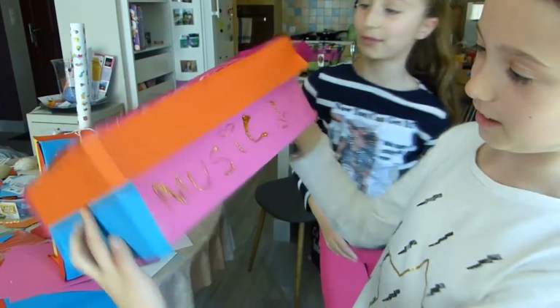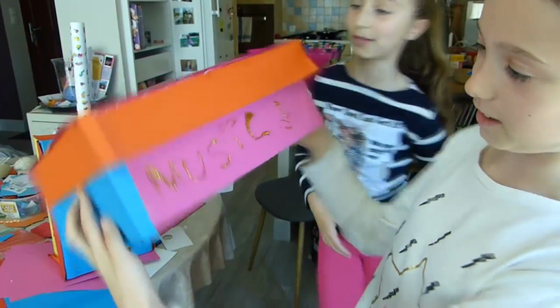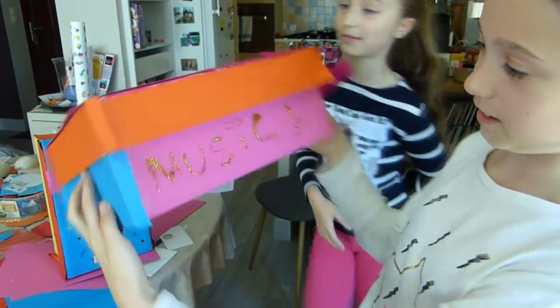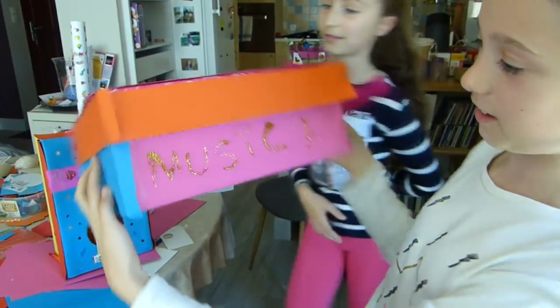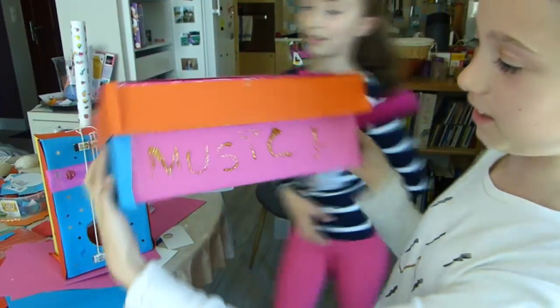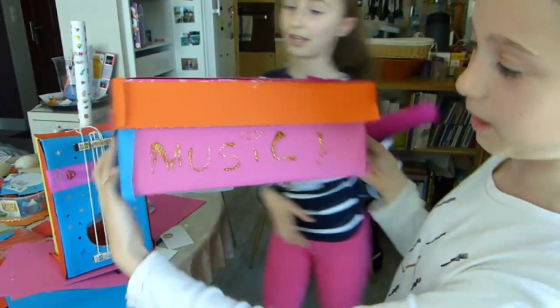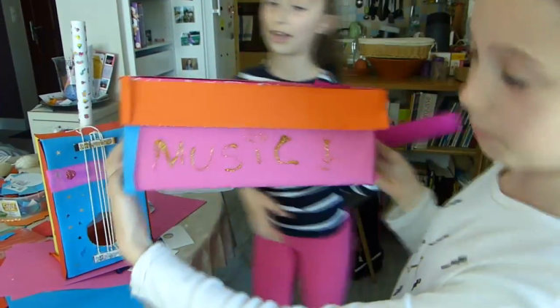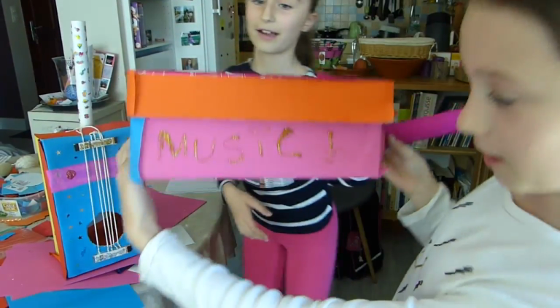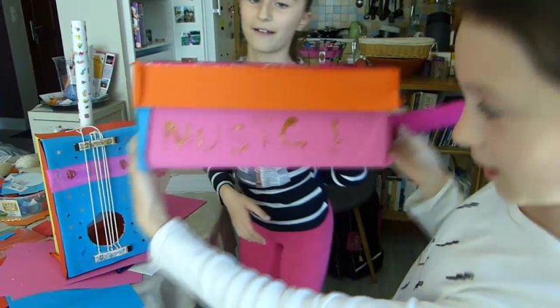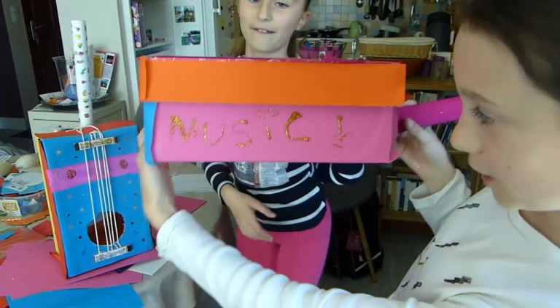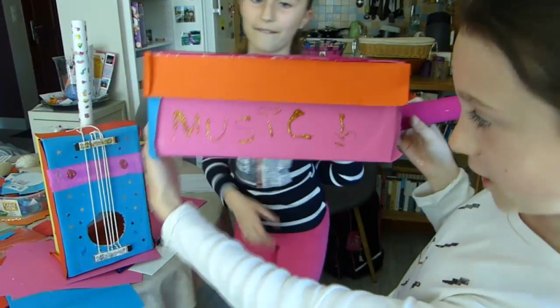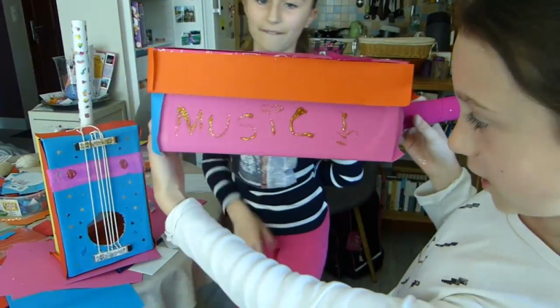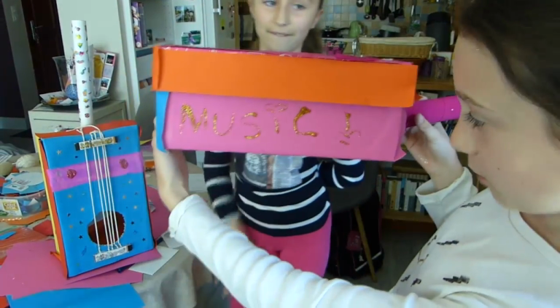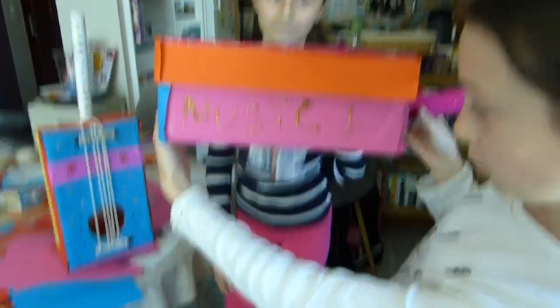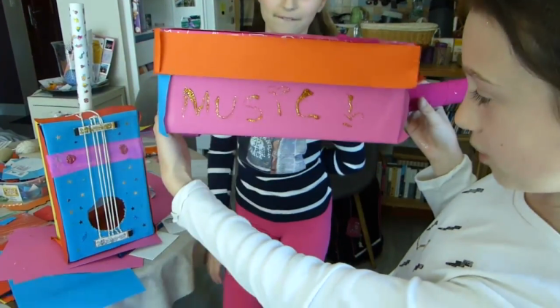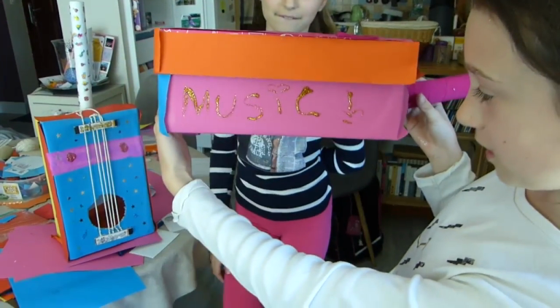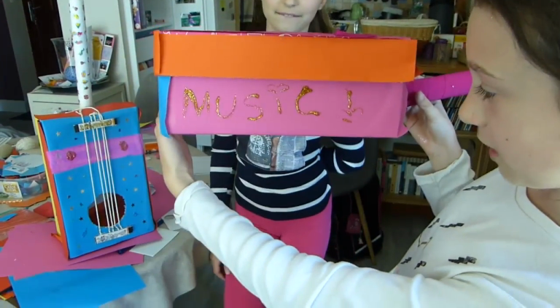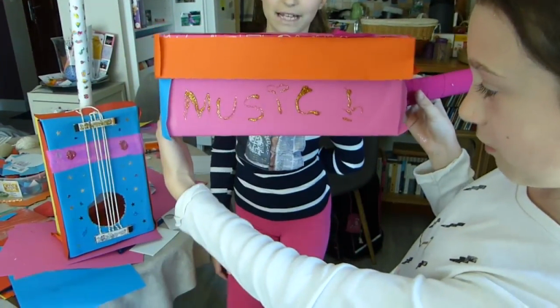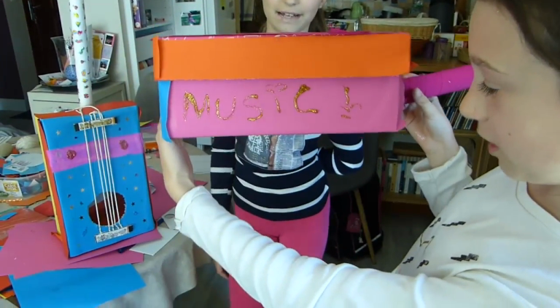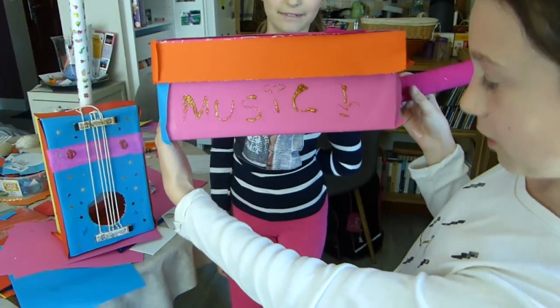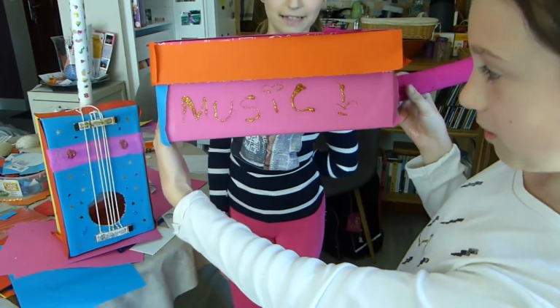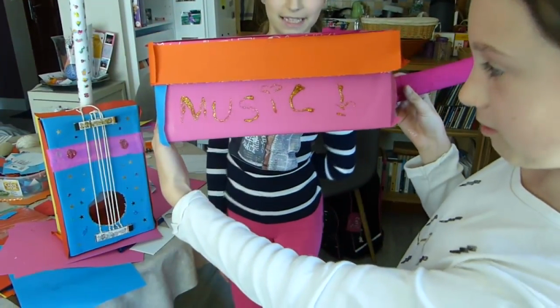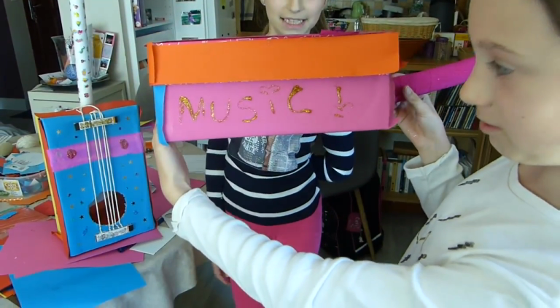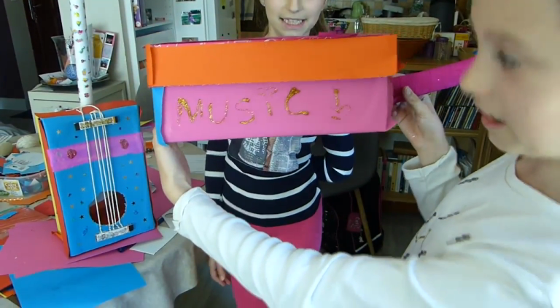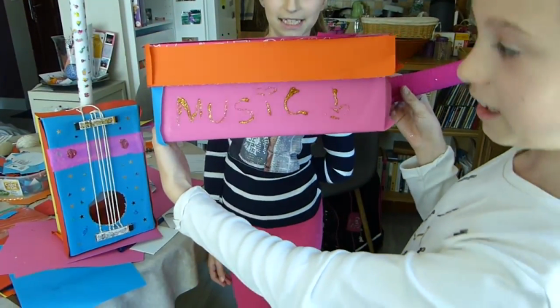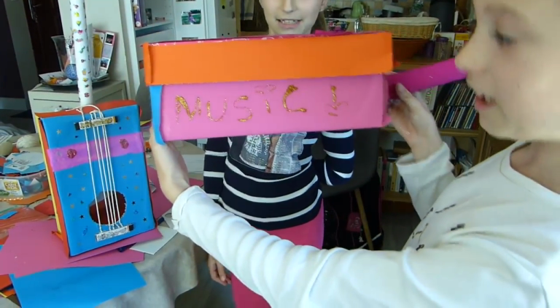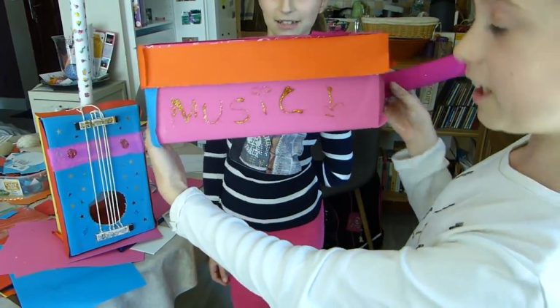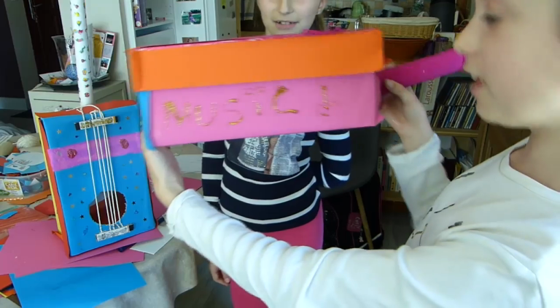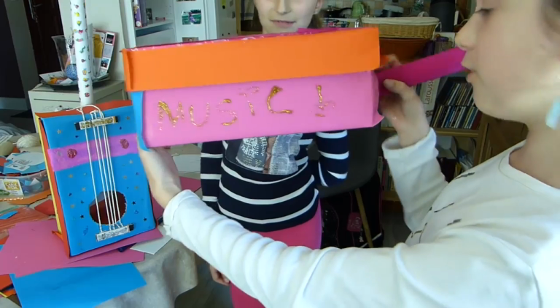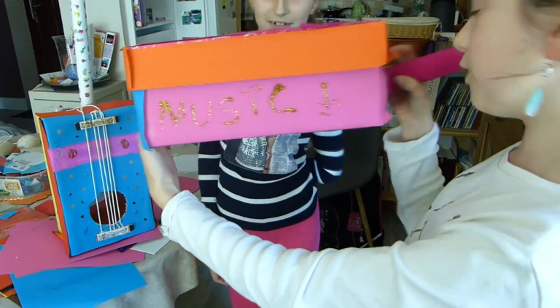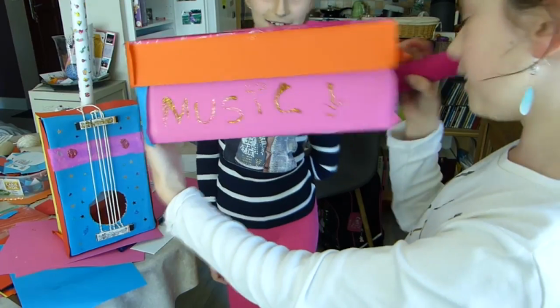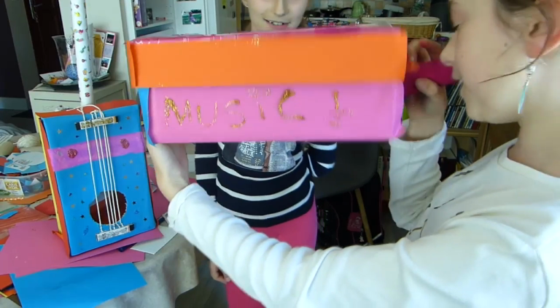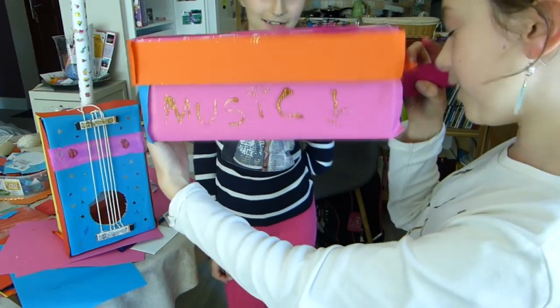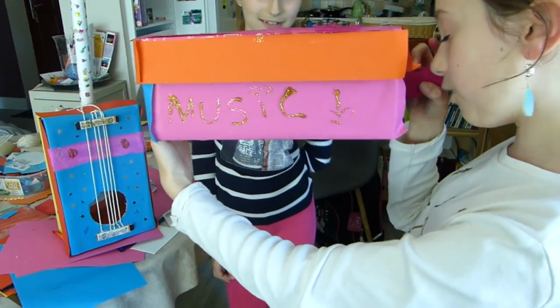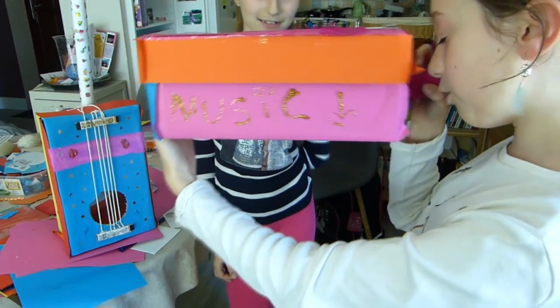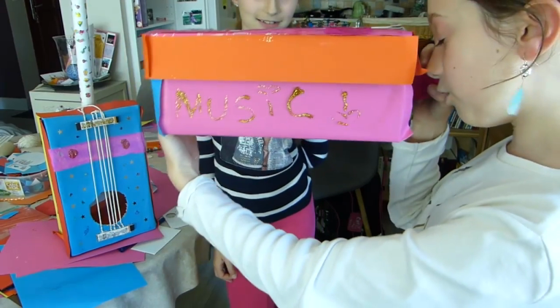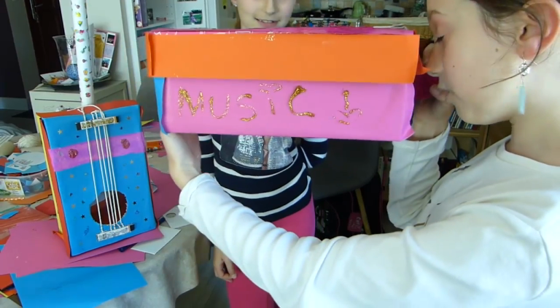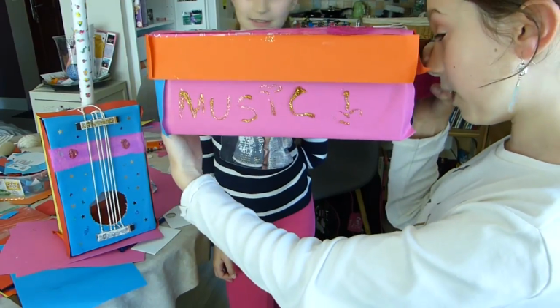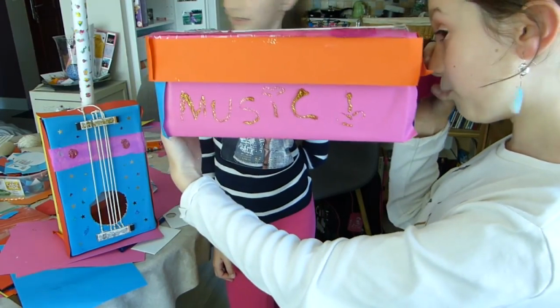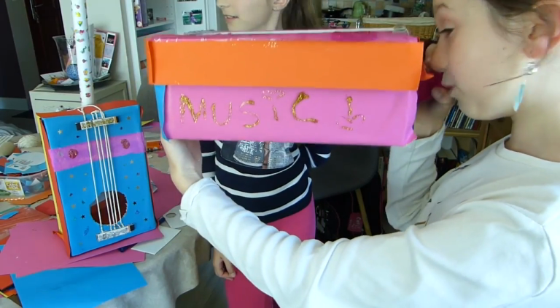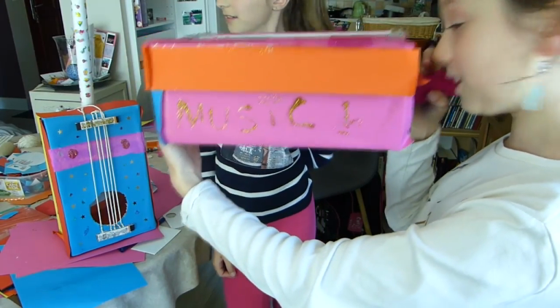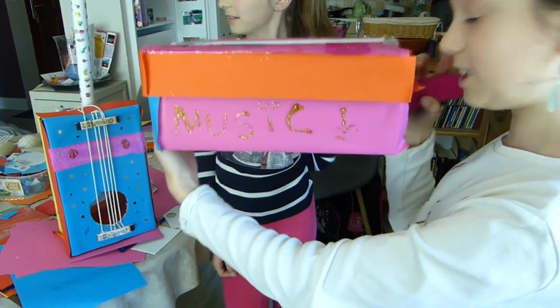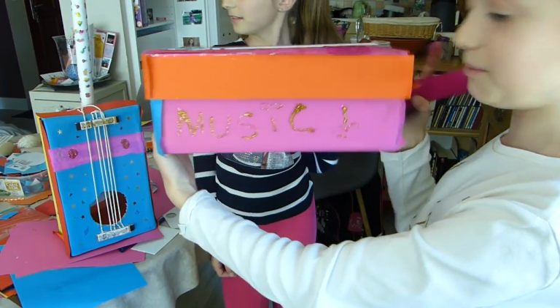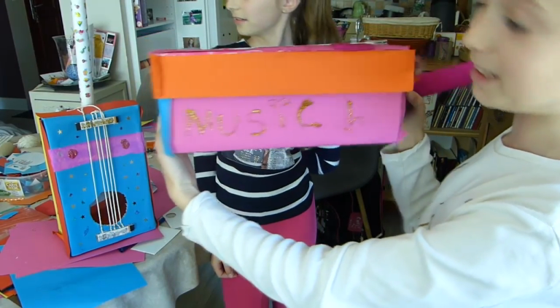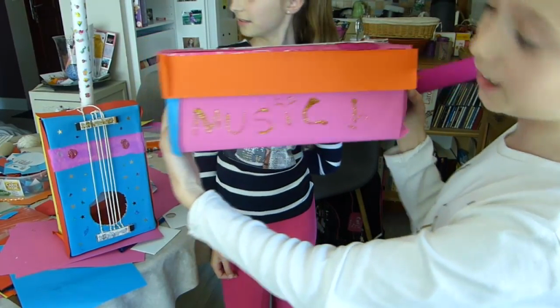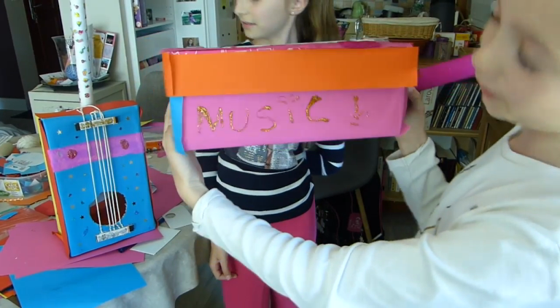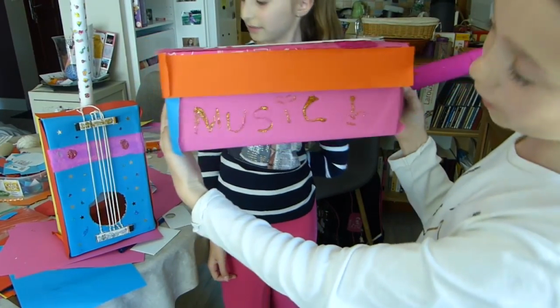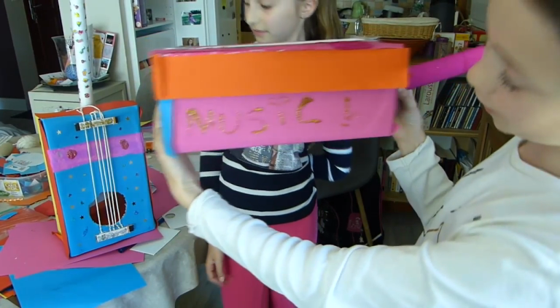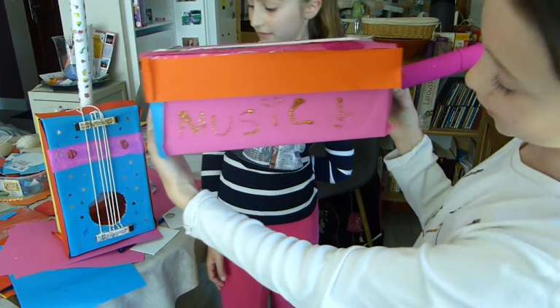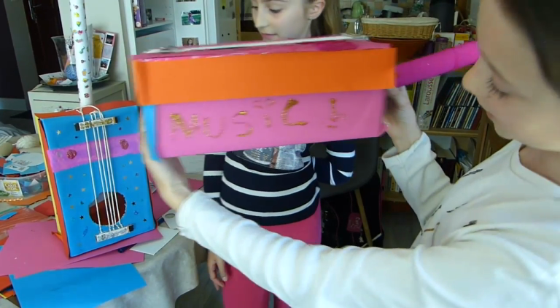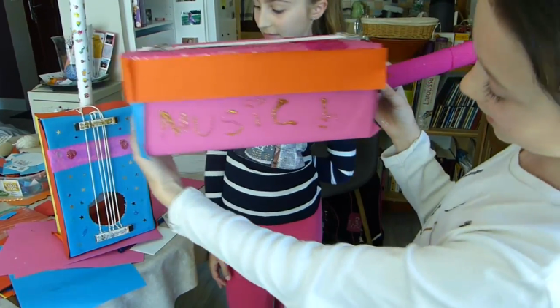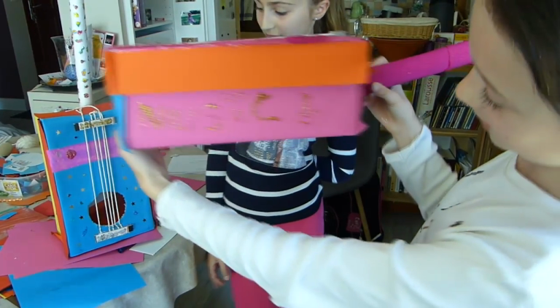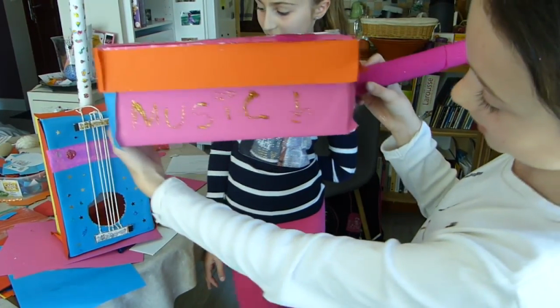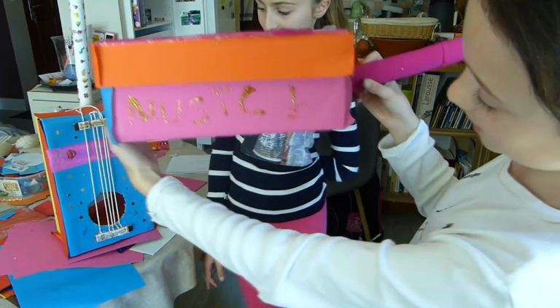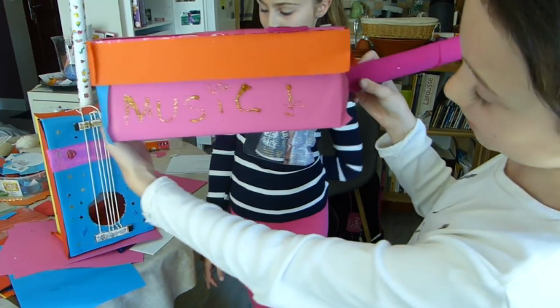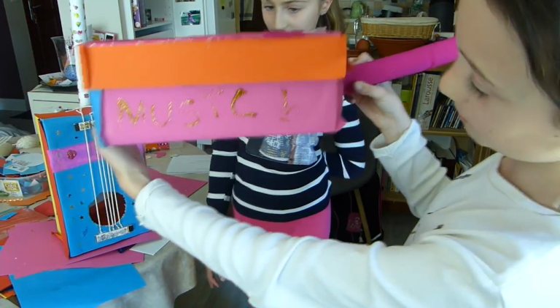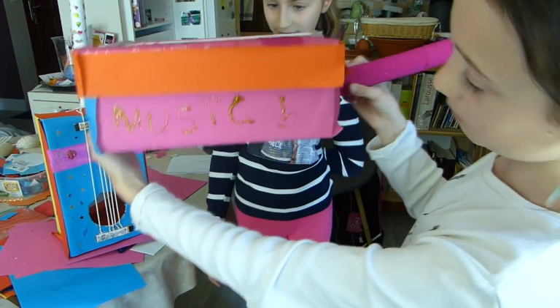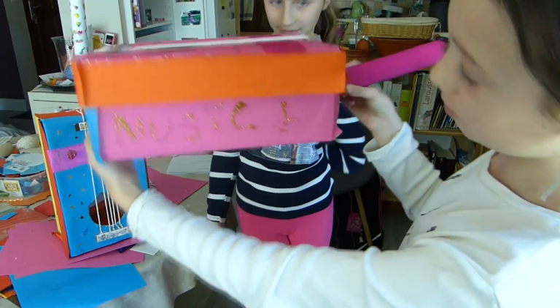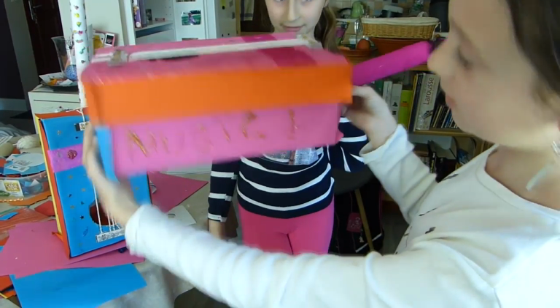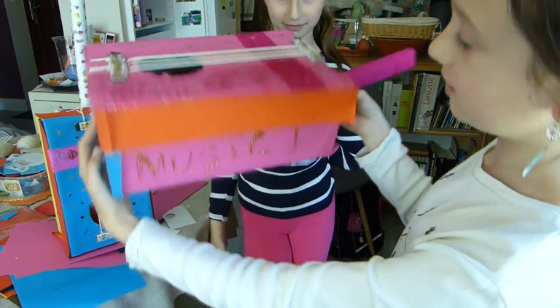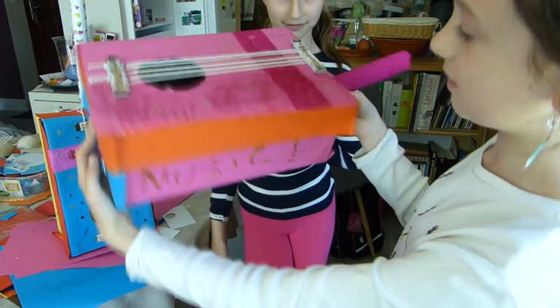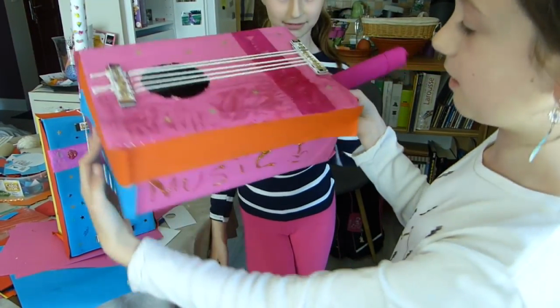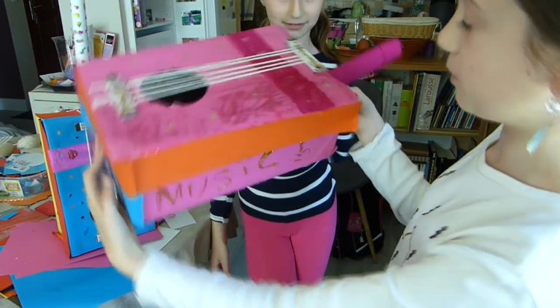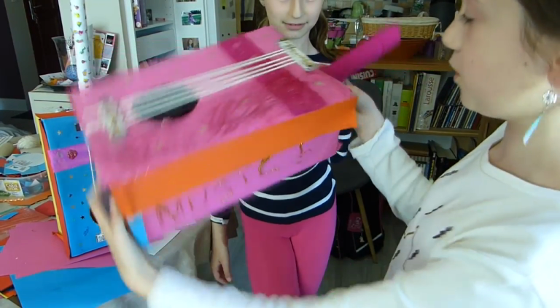J'ai écrit musique avec un... et le i, au lieu d'un point j'ai mis un cœur. Et j'ai mis un point d'exclamation dessus.